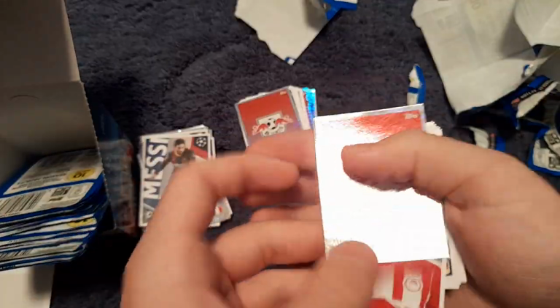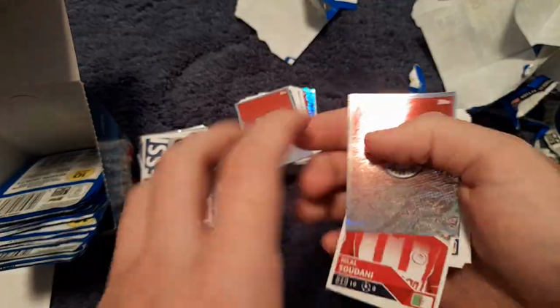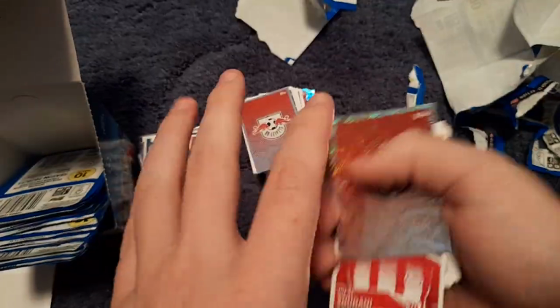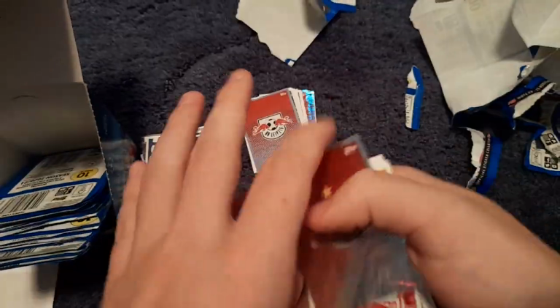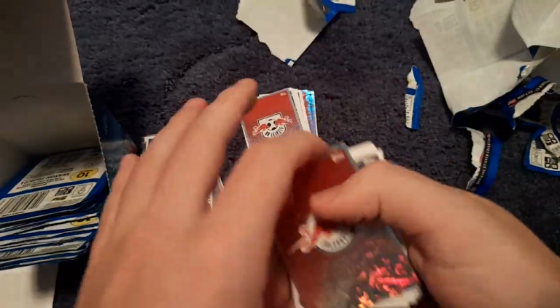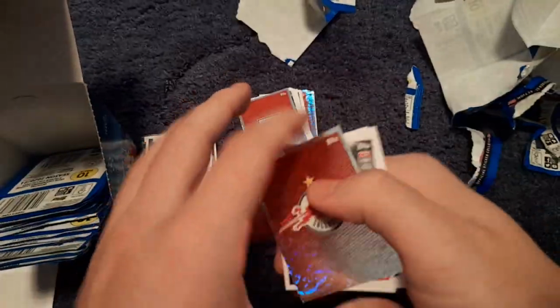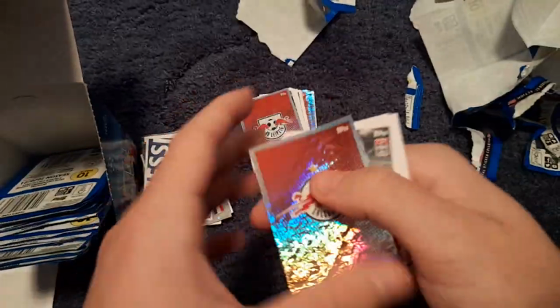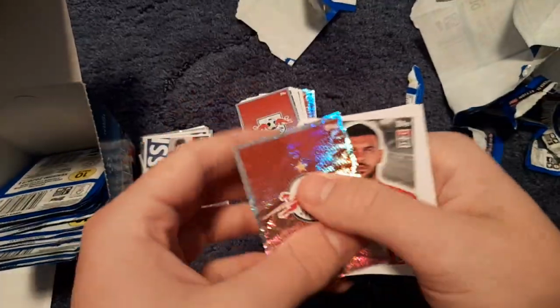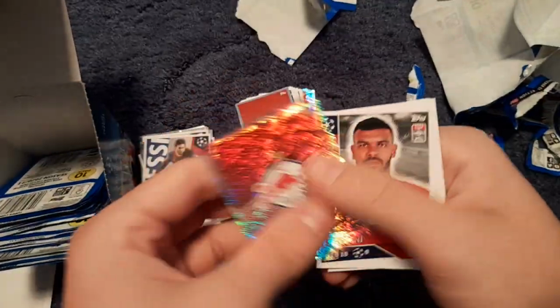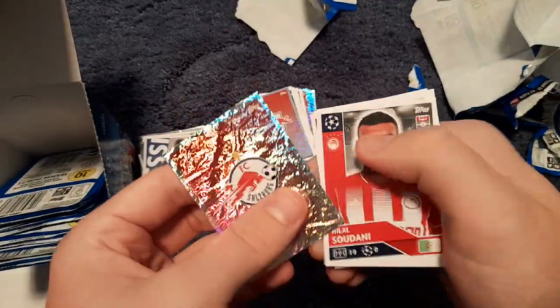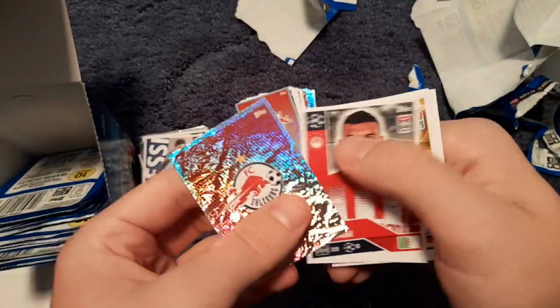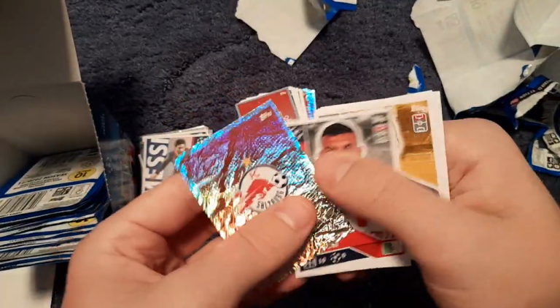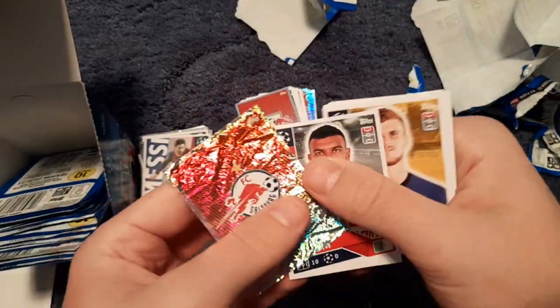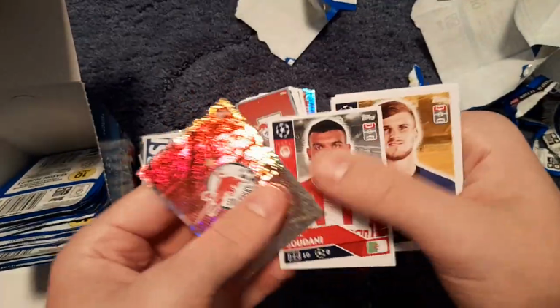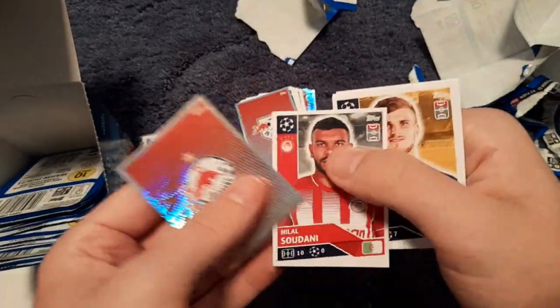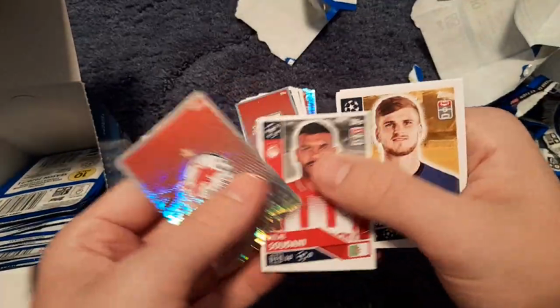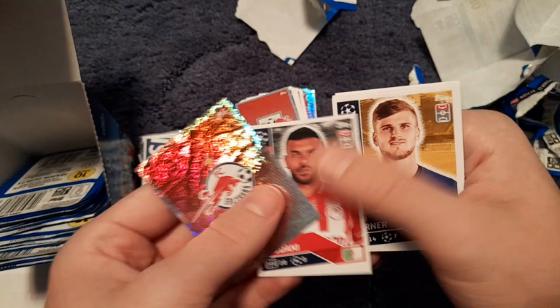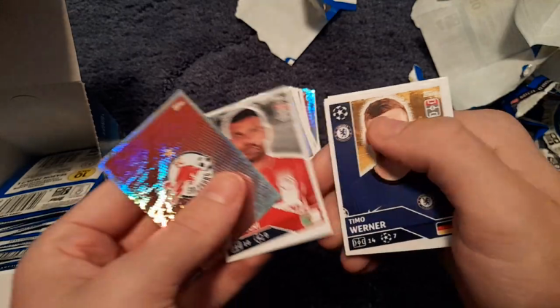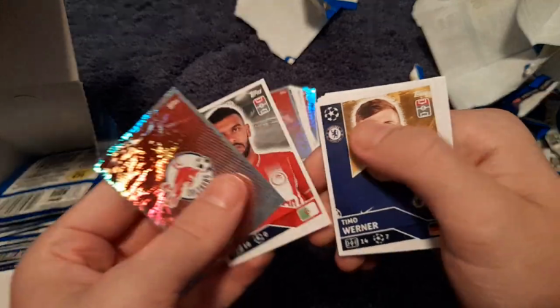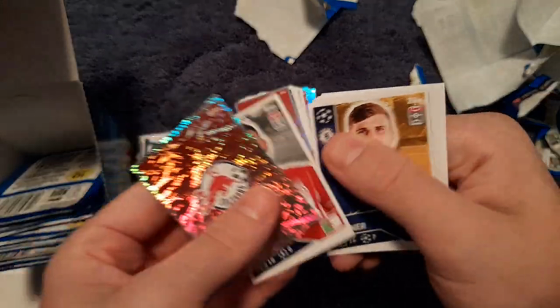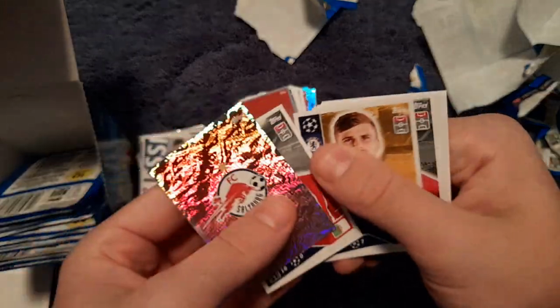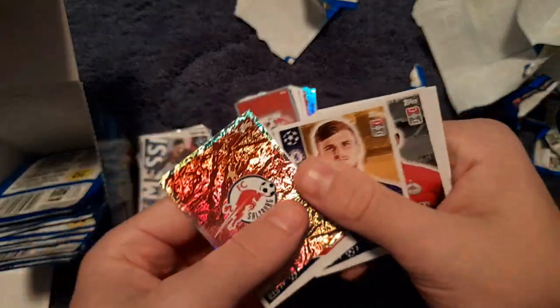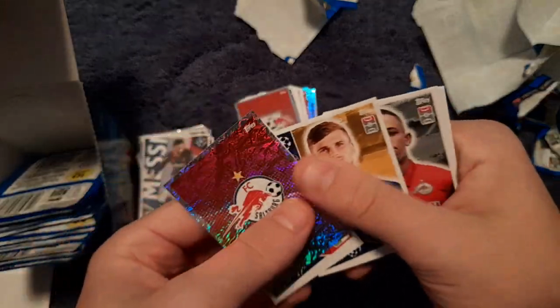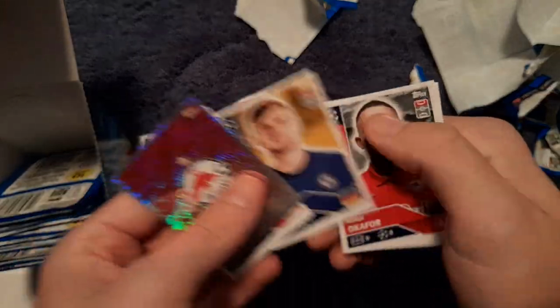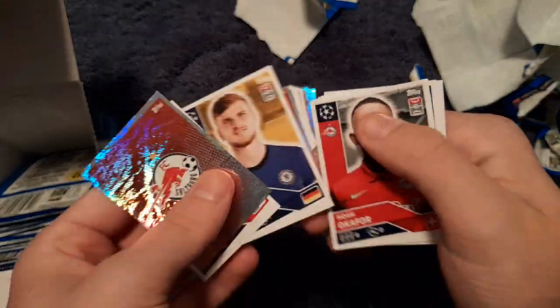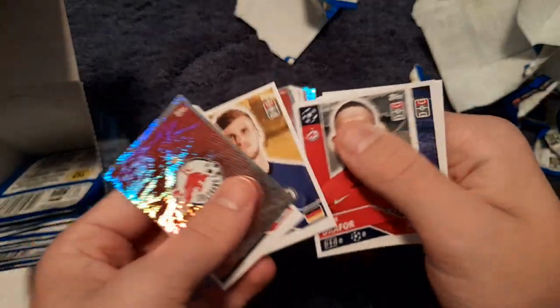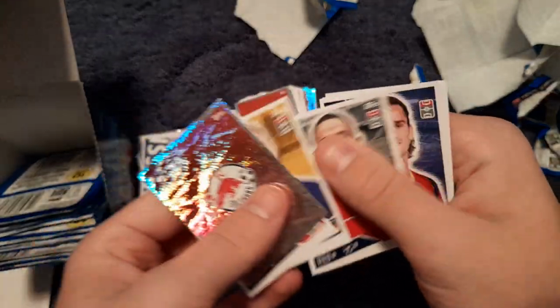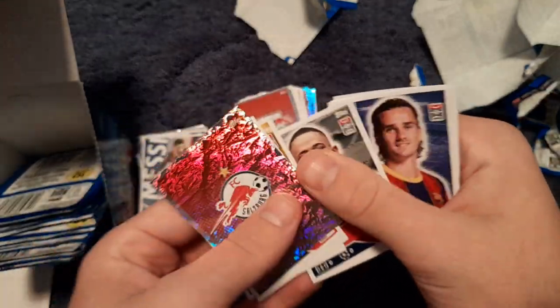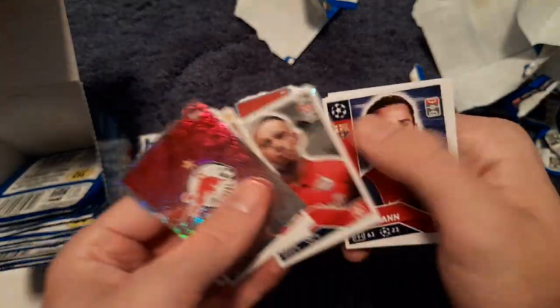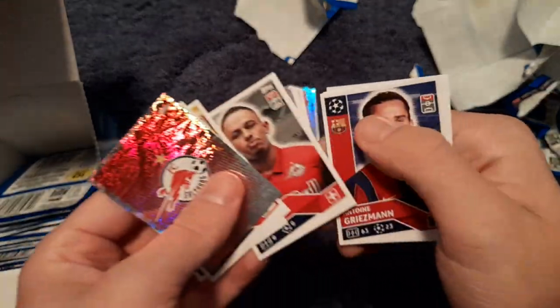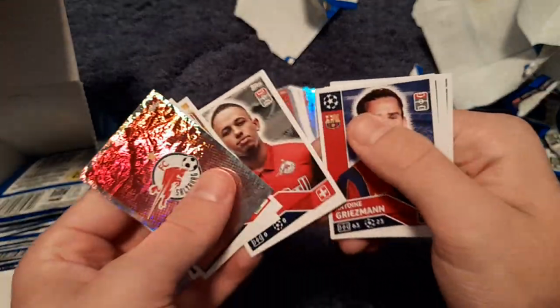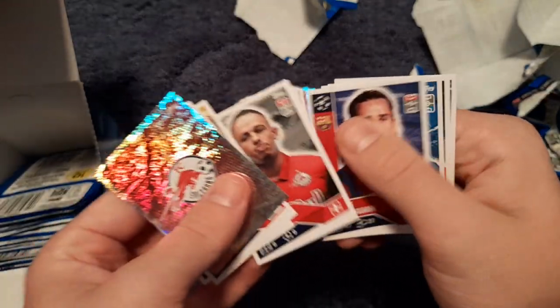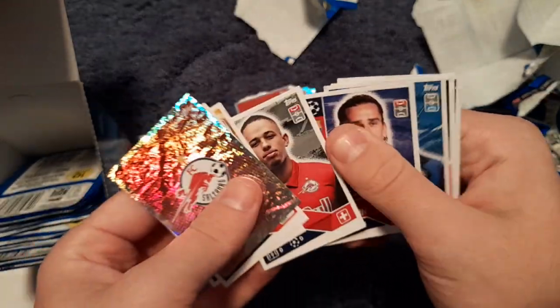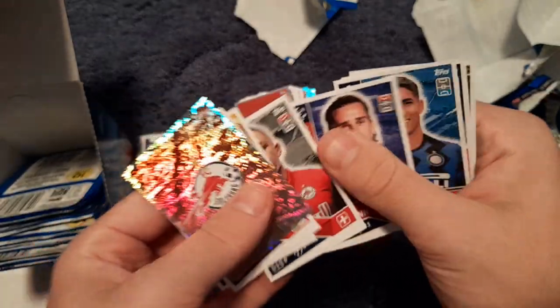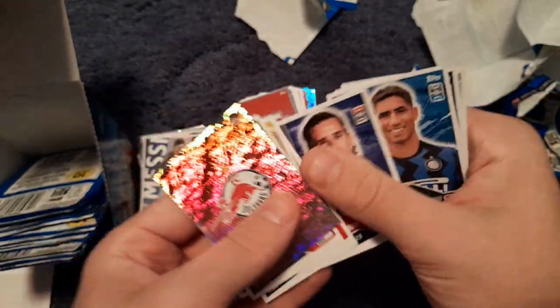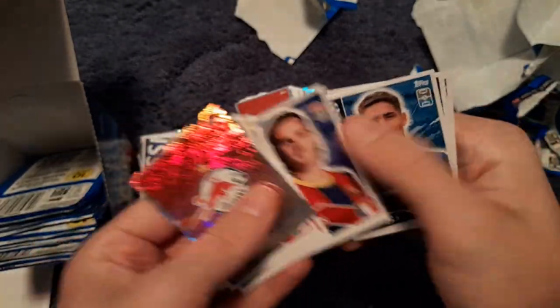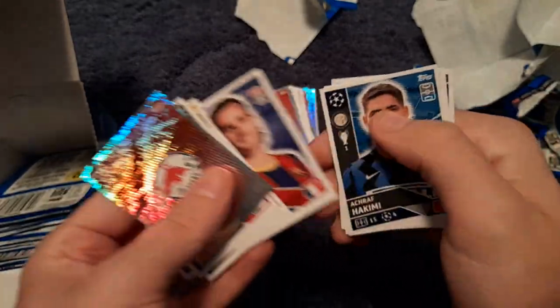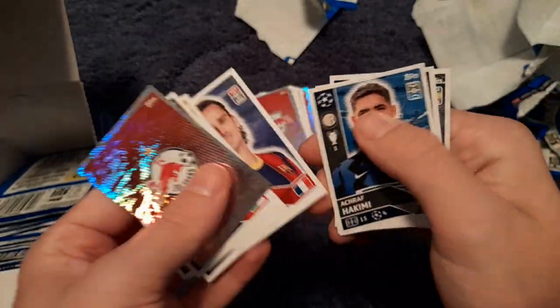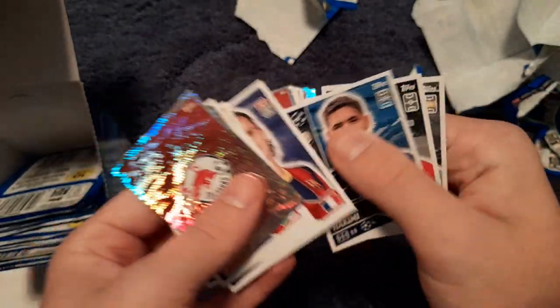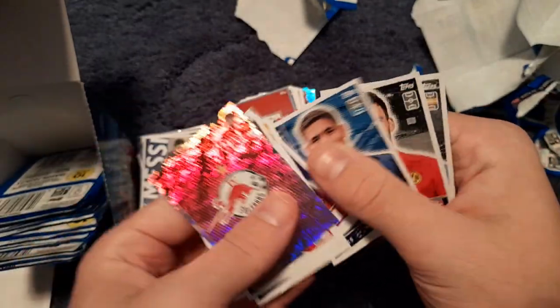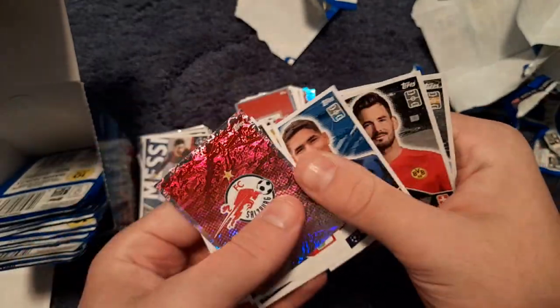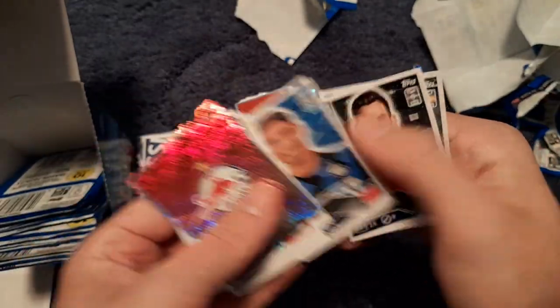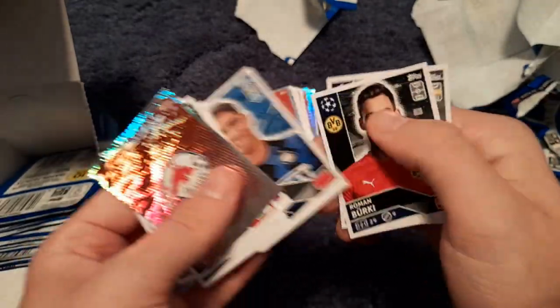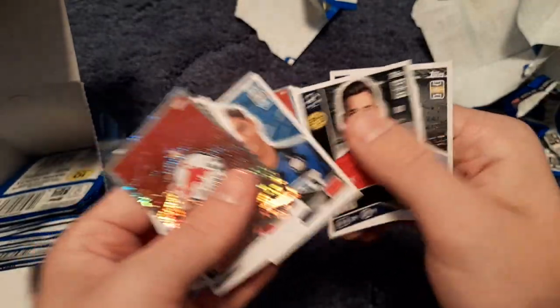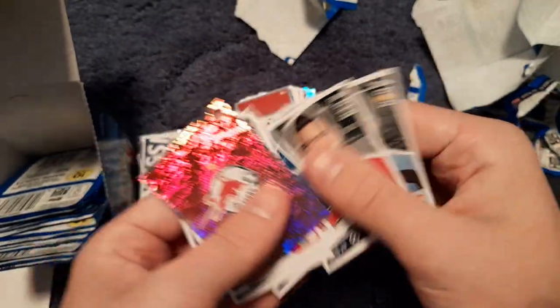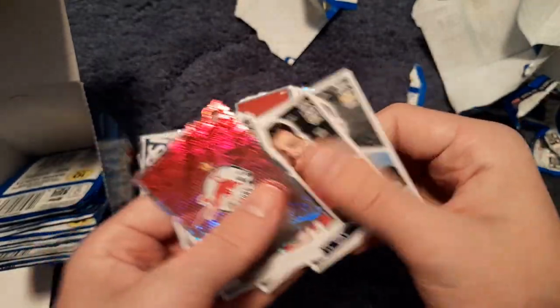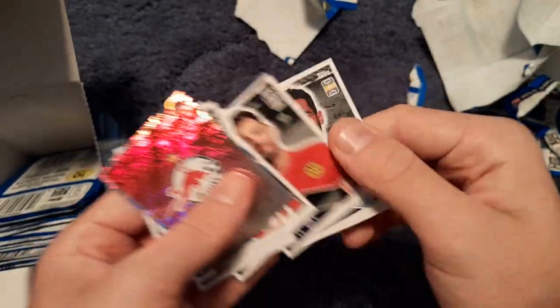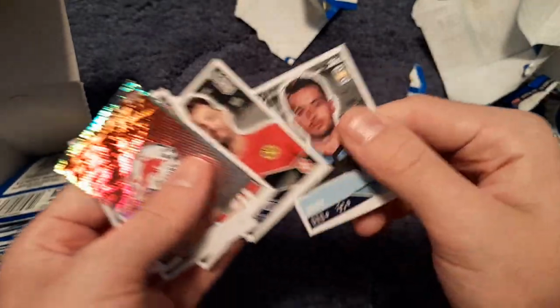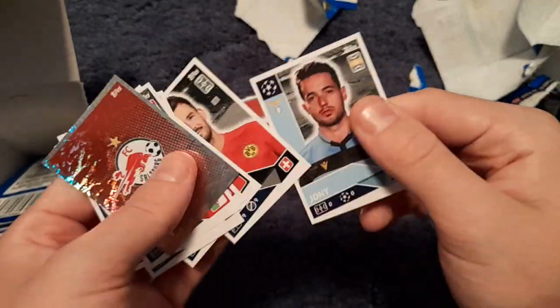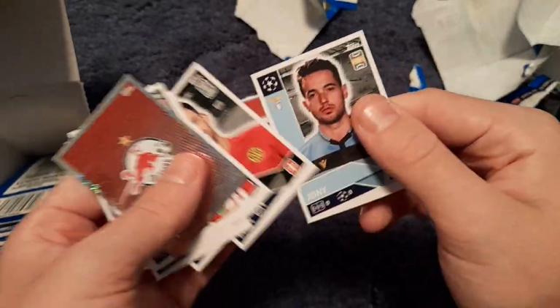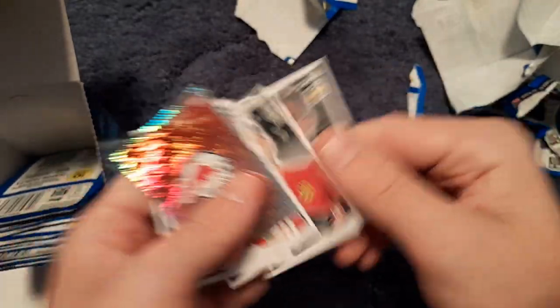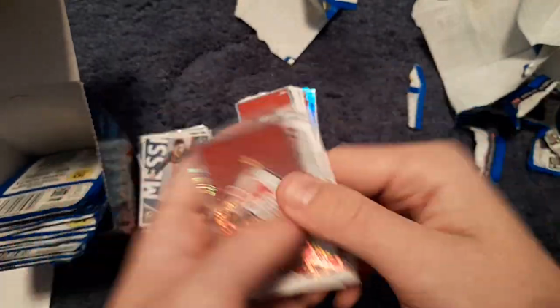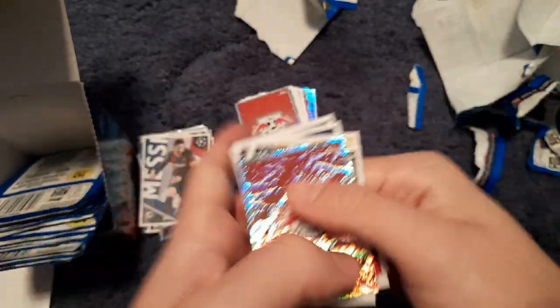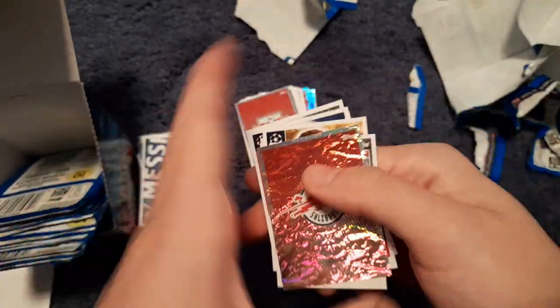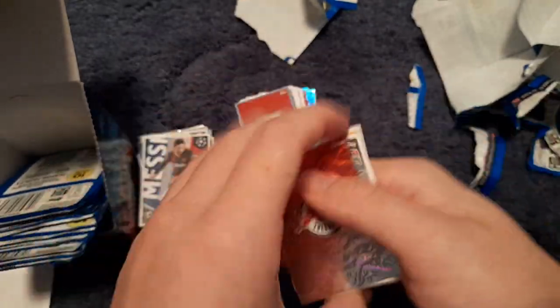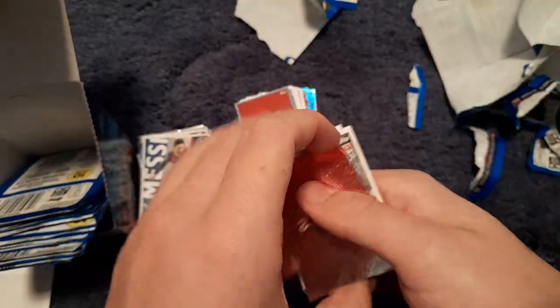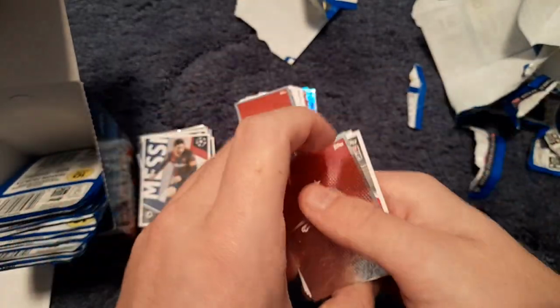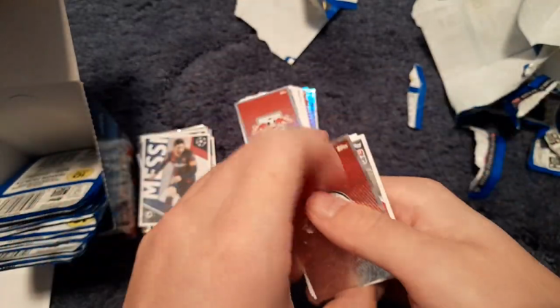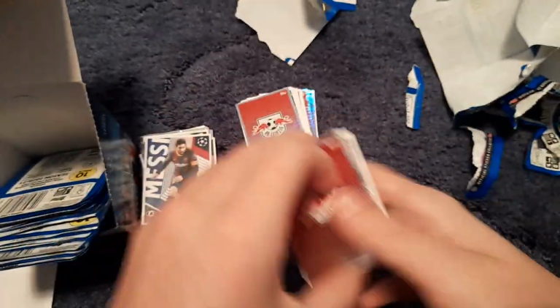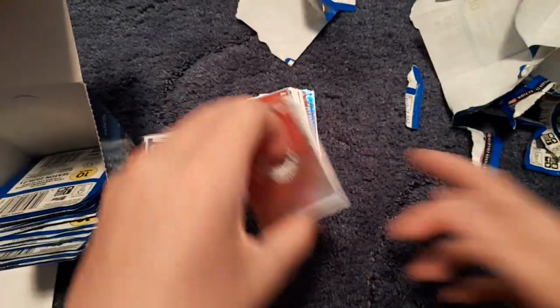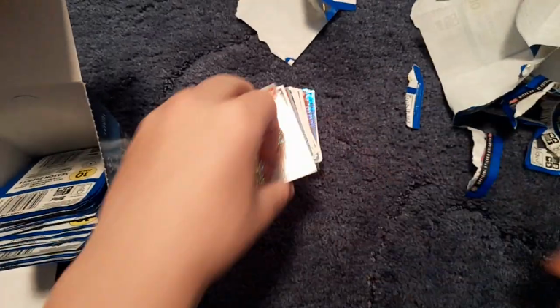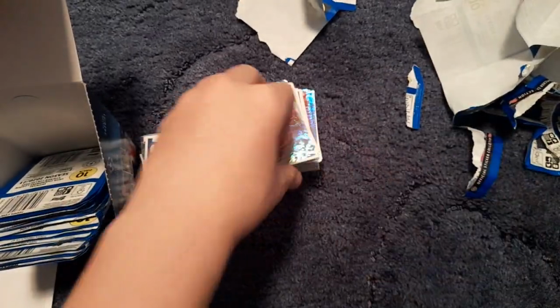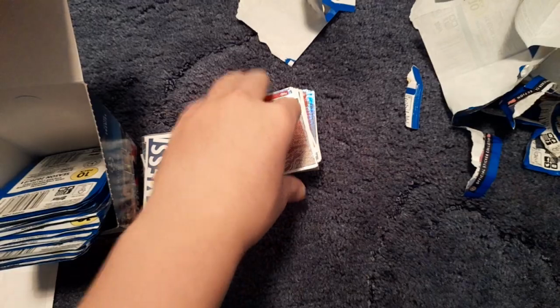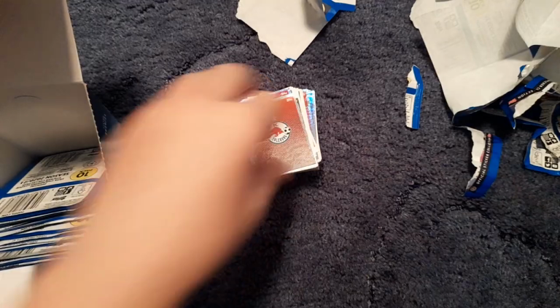We also get the Red Bull Salzburg badge, Timo Werner, Griezmann, Achraf Hakimi, Berkay and Jony.